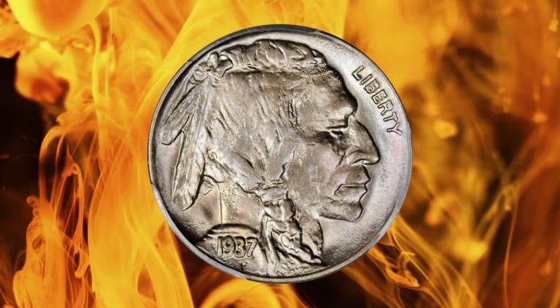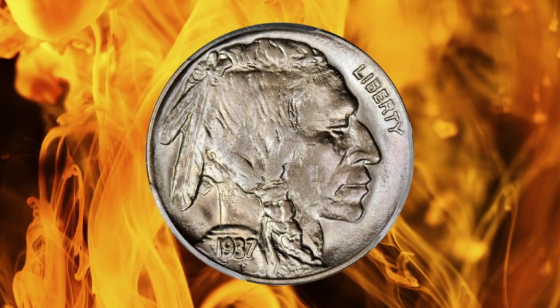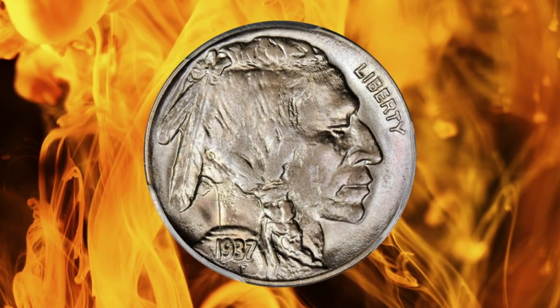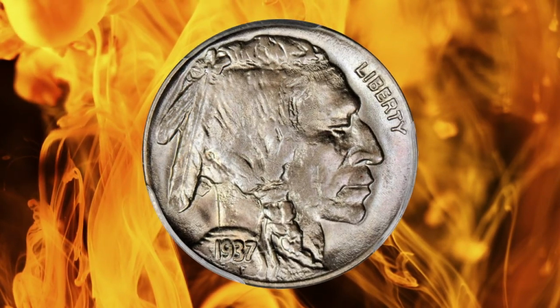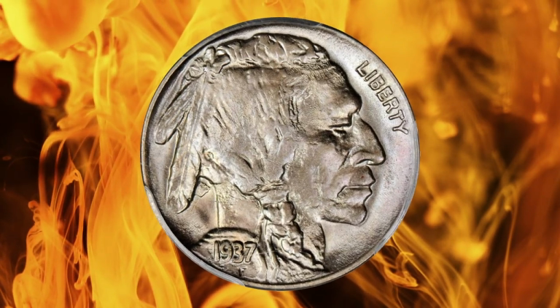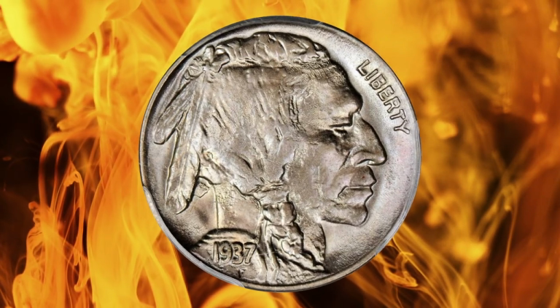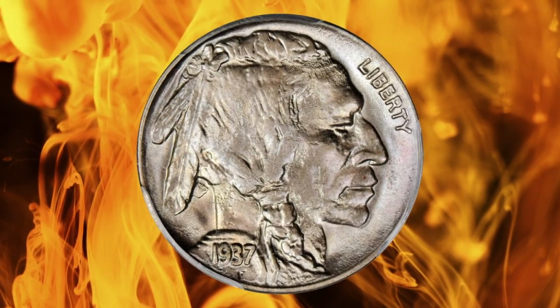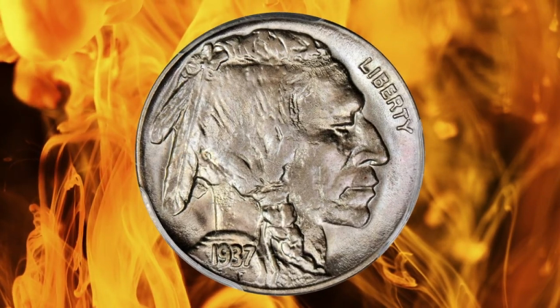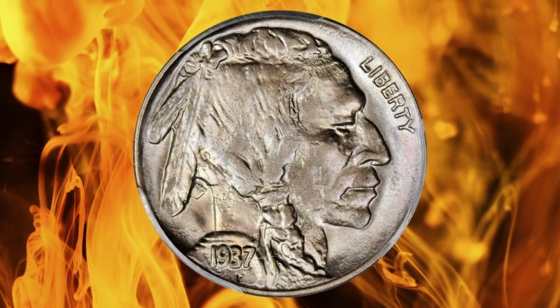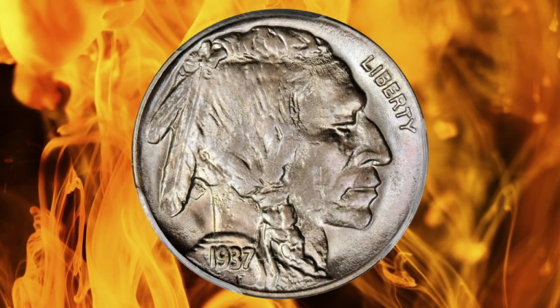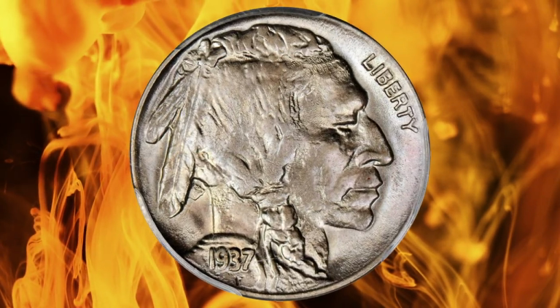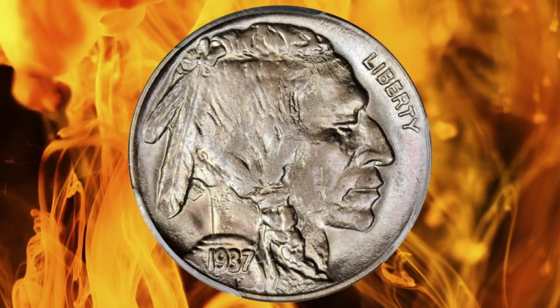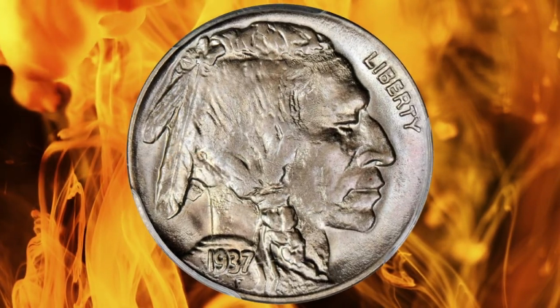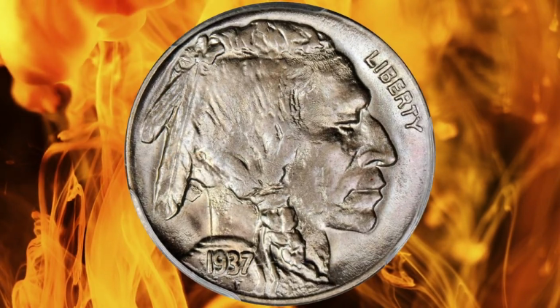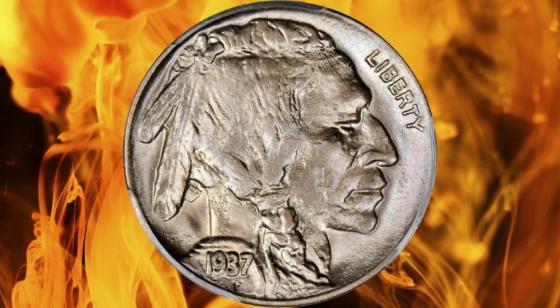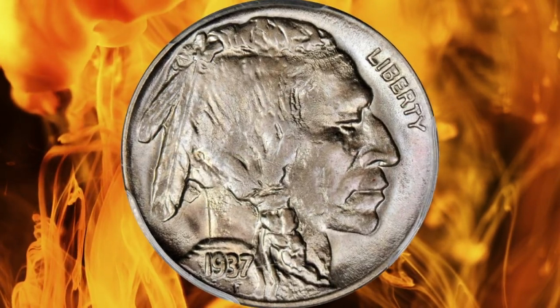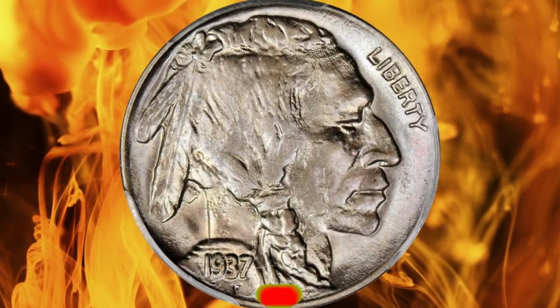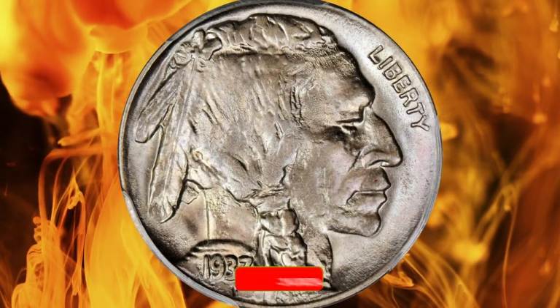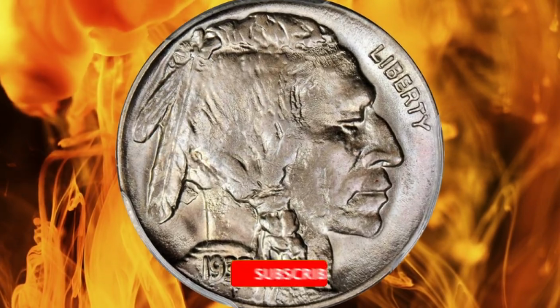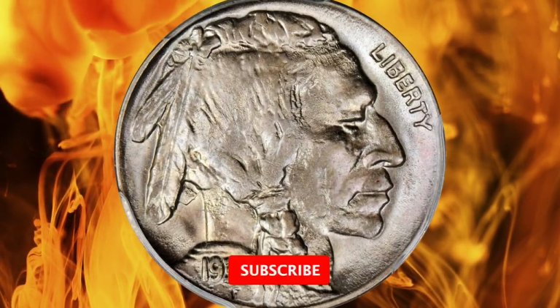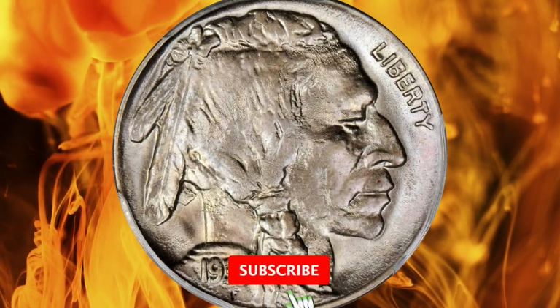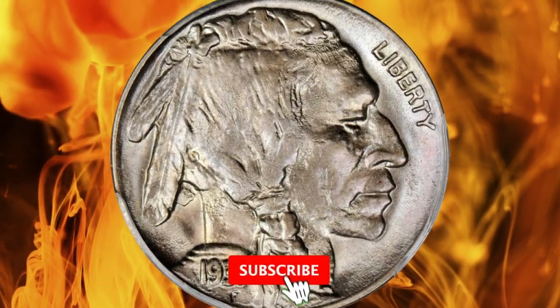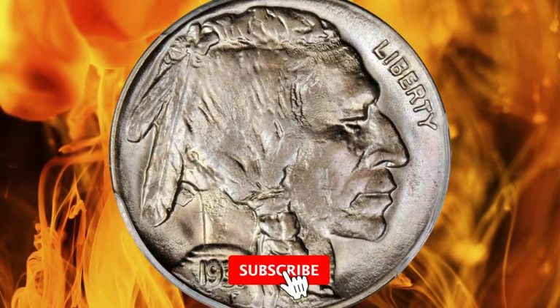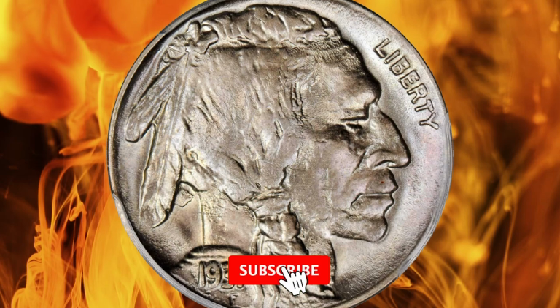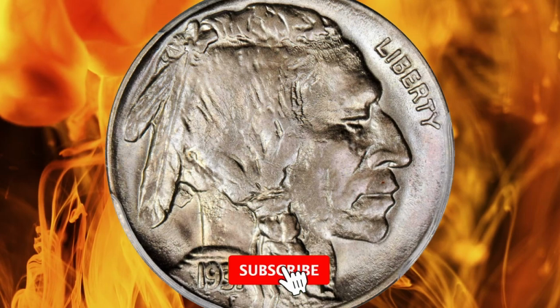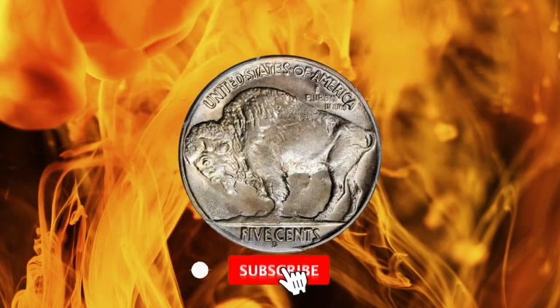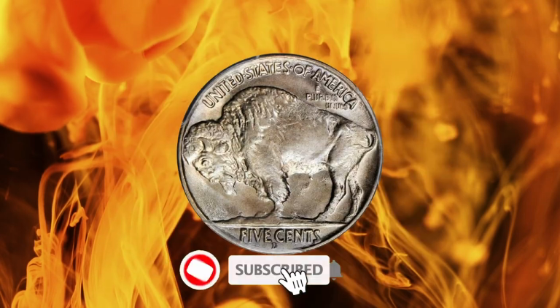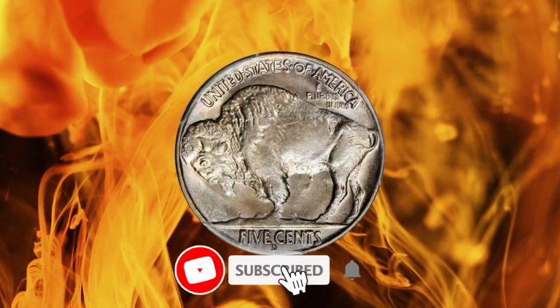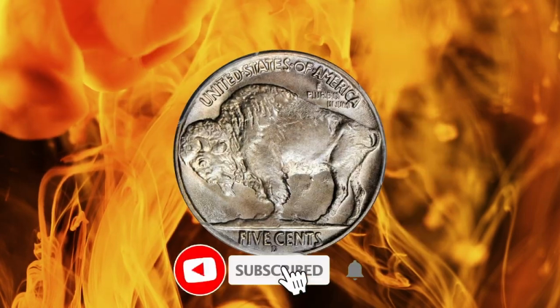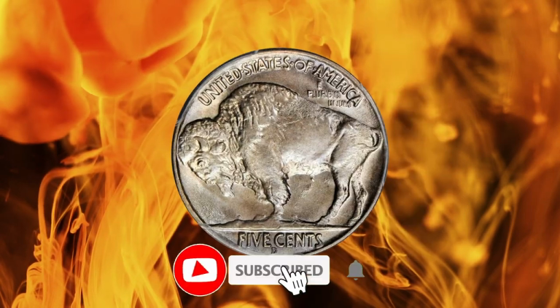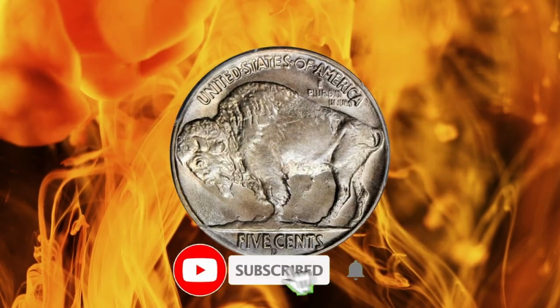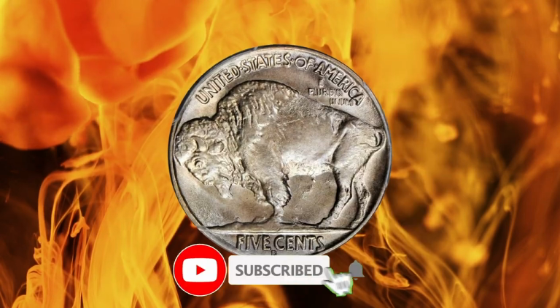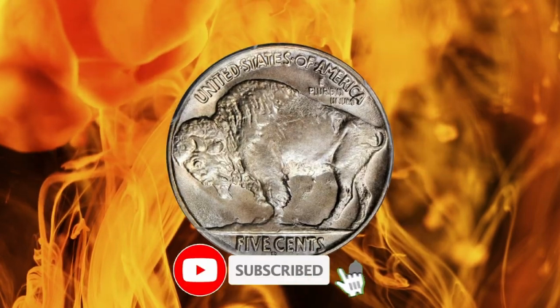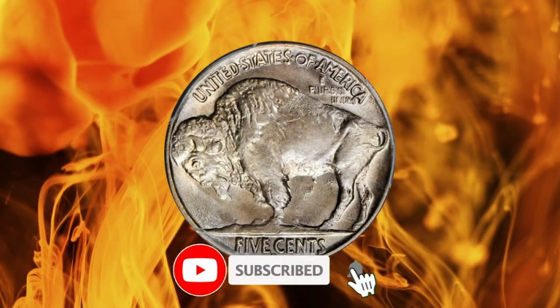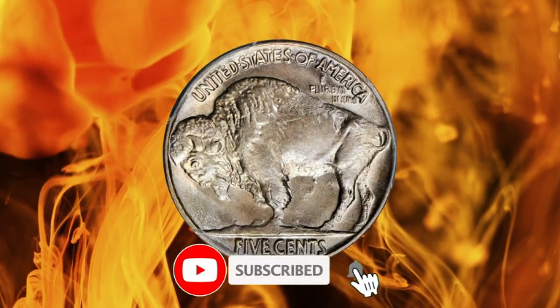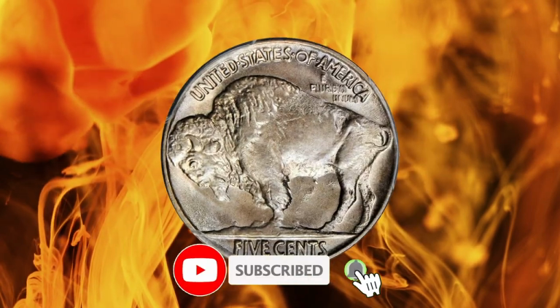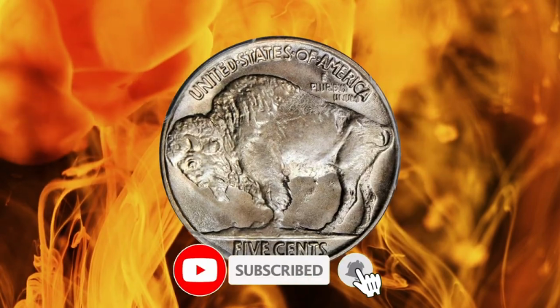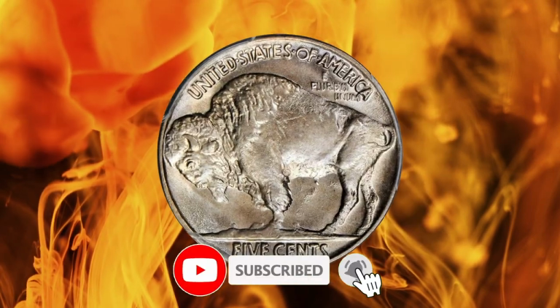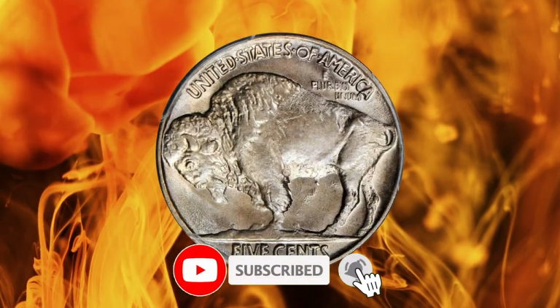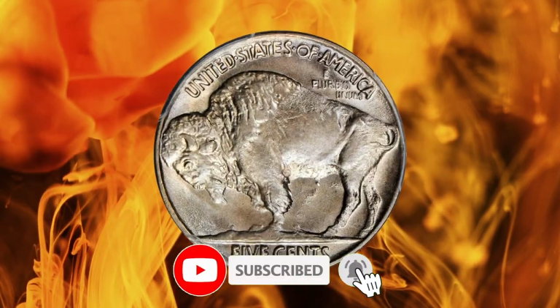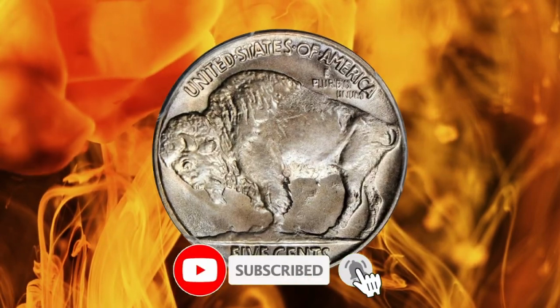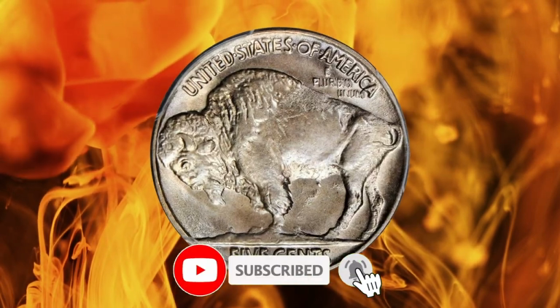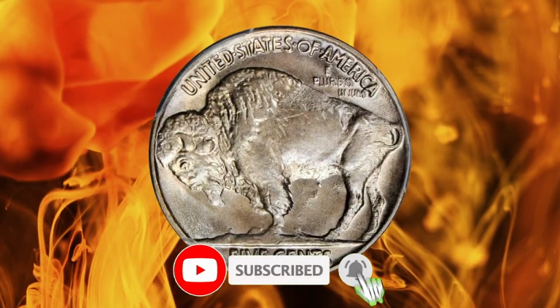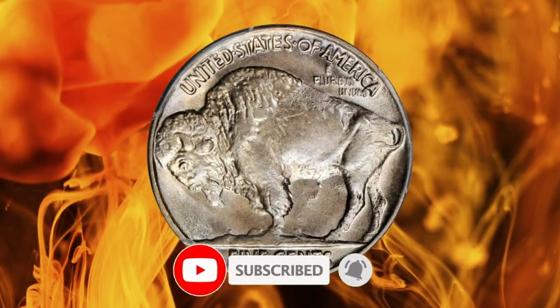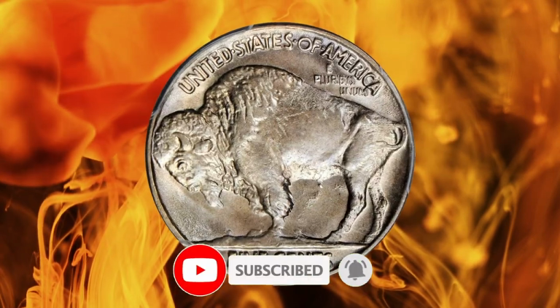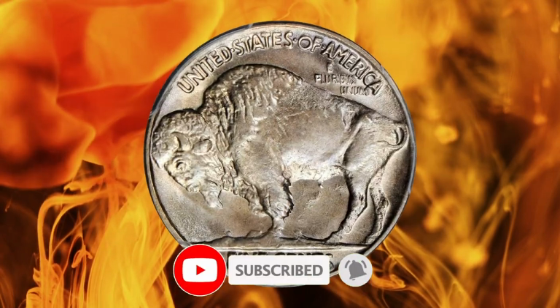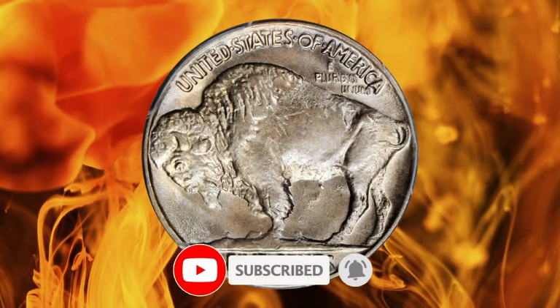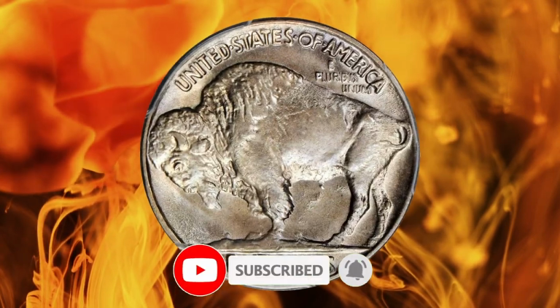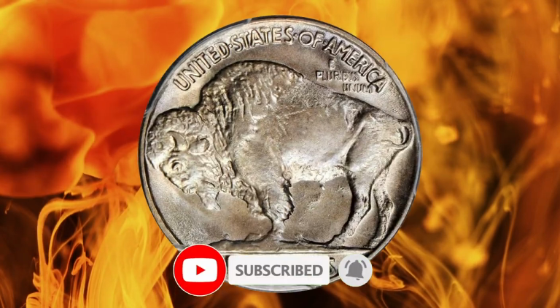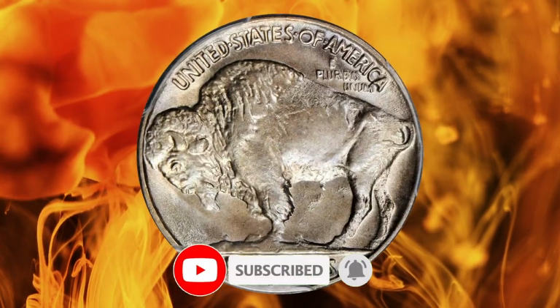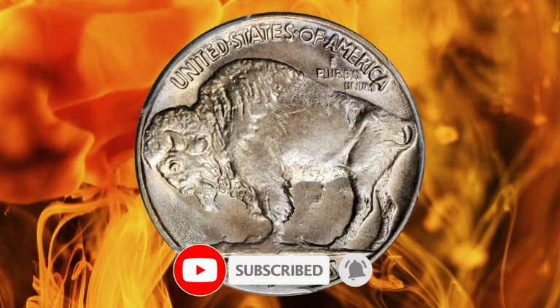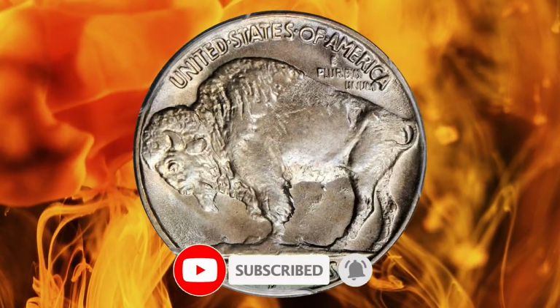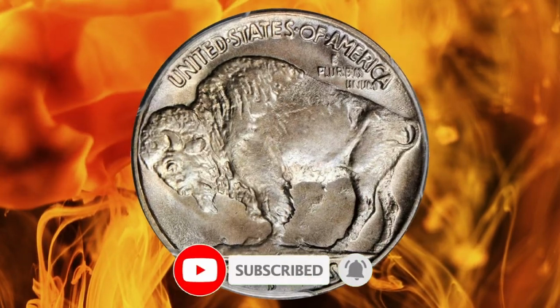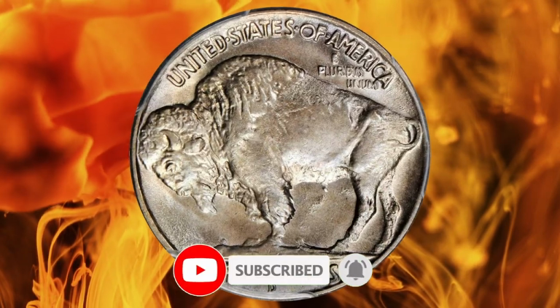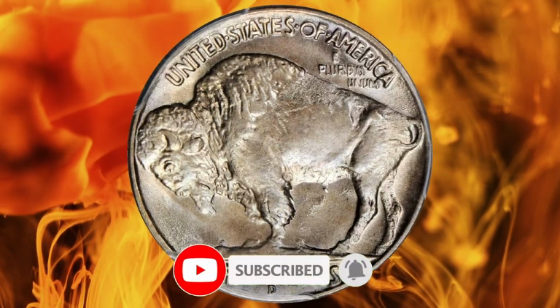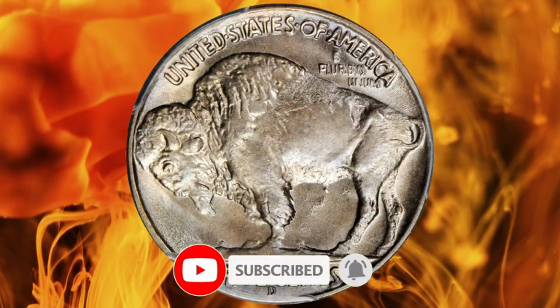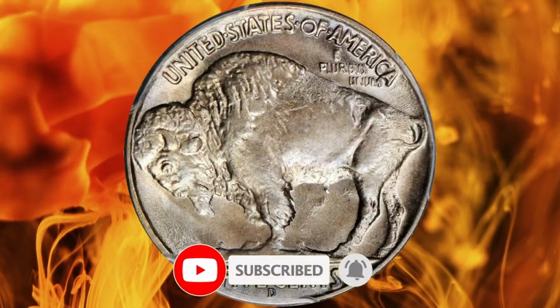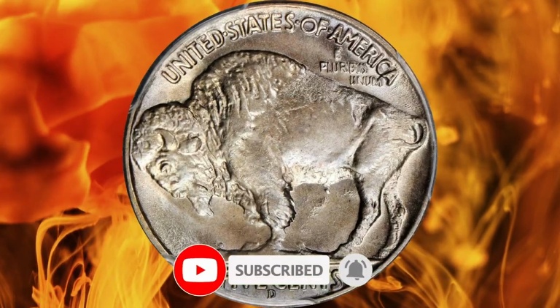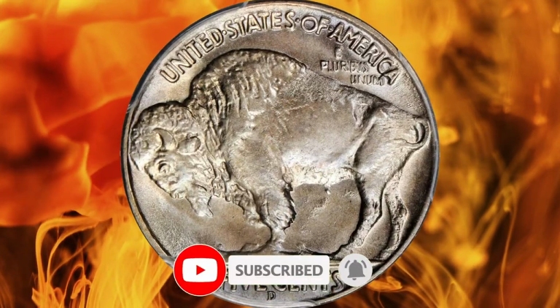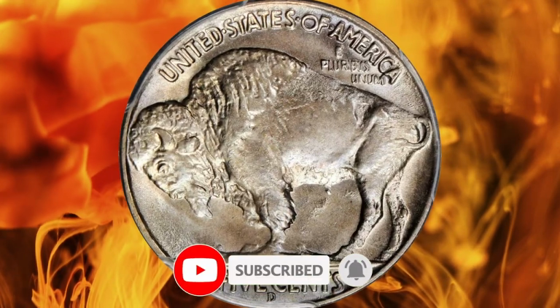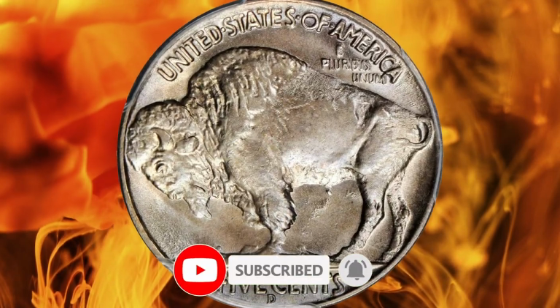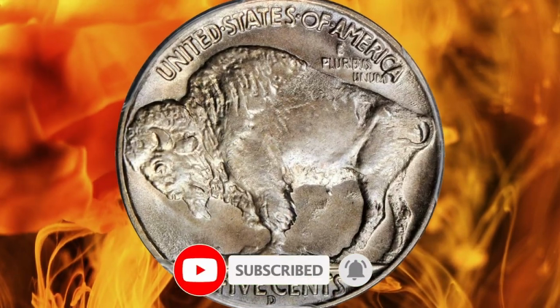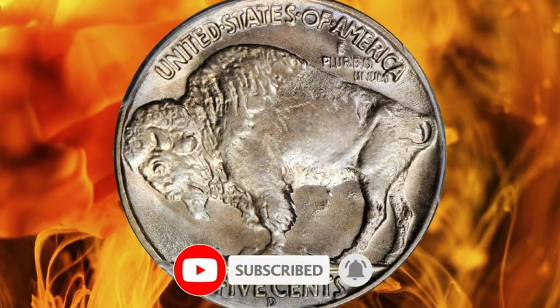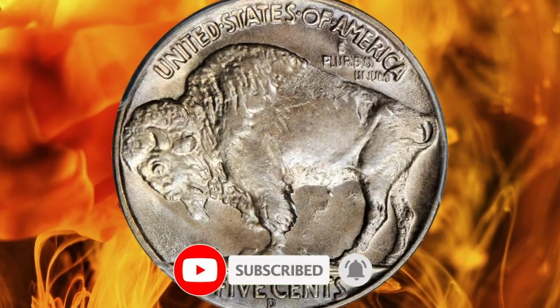Thanks for watching this video. If you enjoyed it, please subscribe to our channel for more valuable insights and tips. Happy collecting!